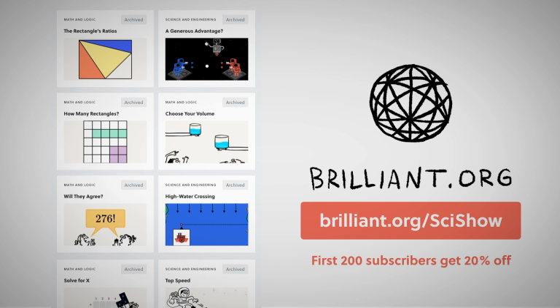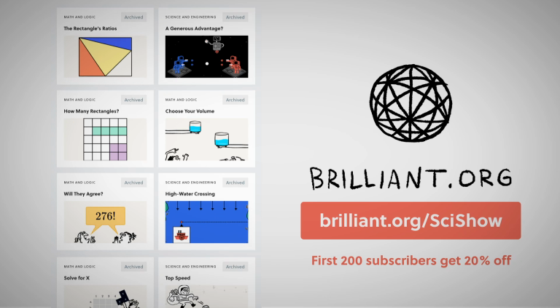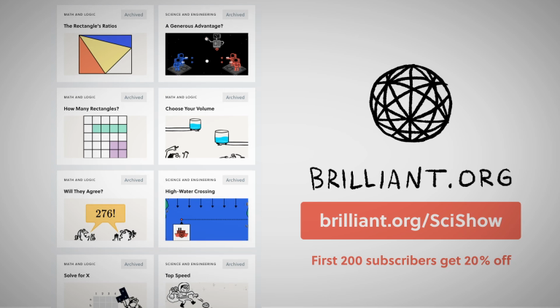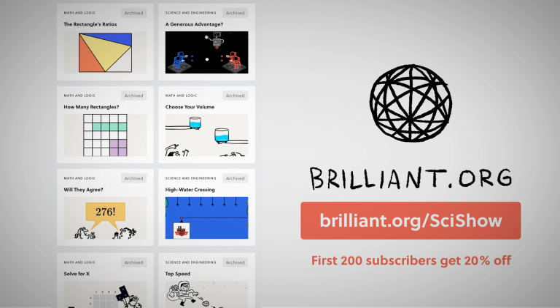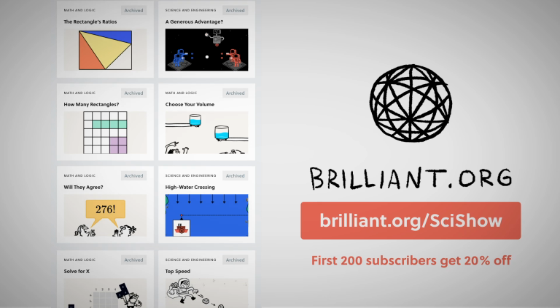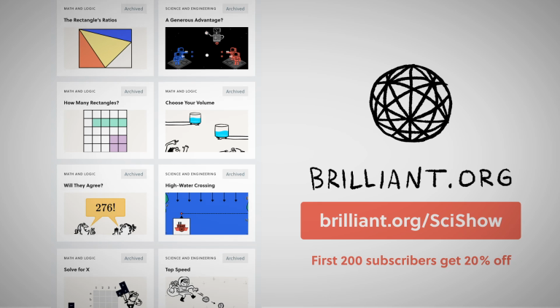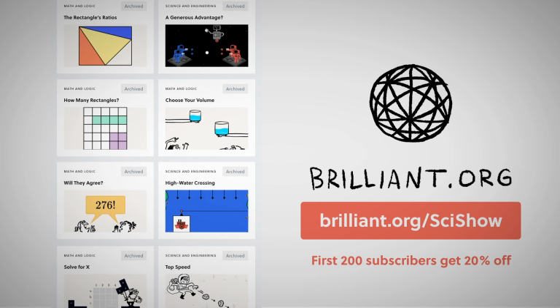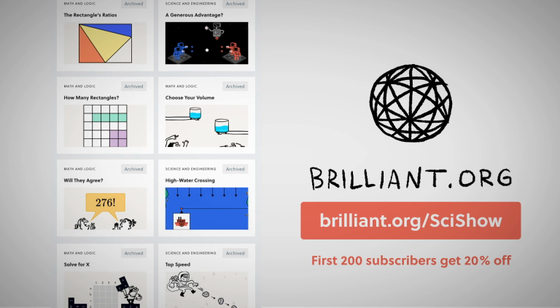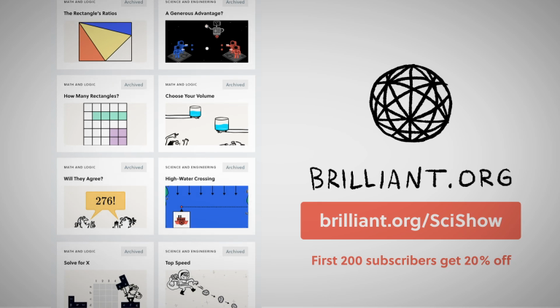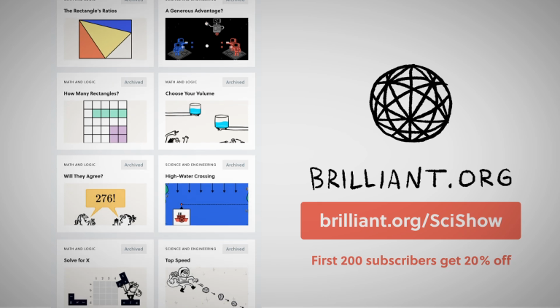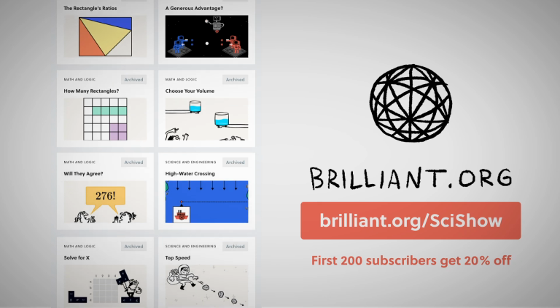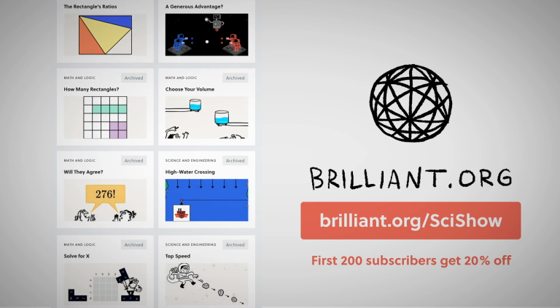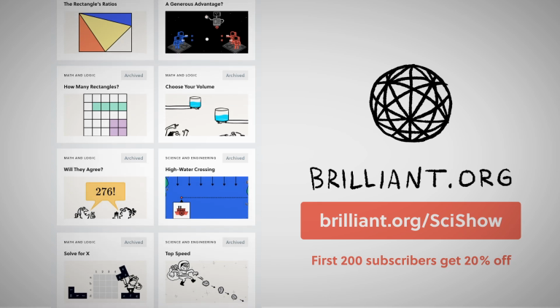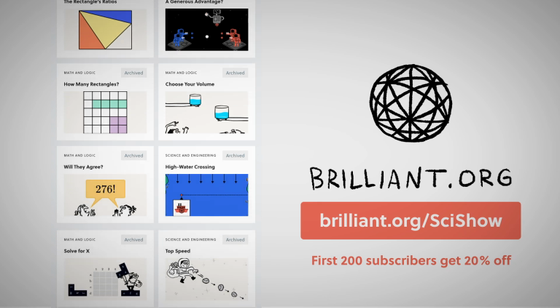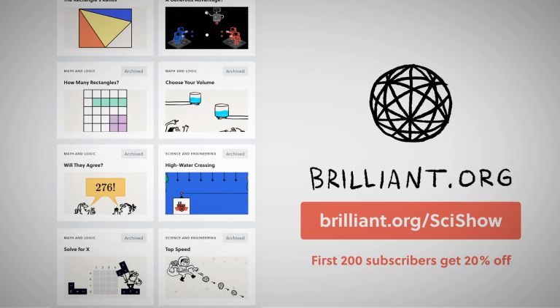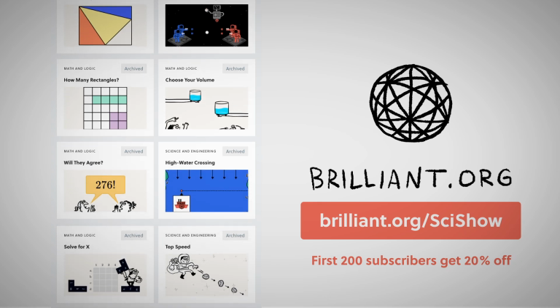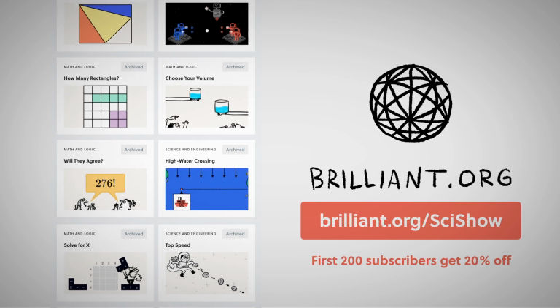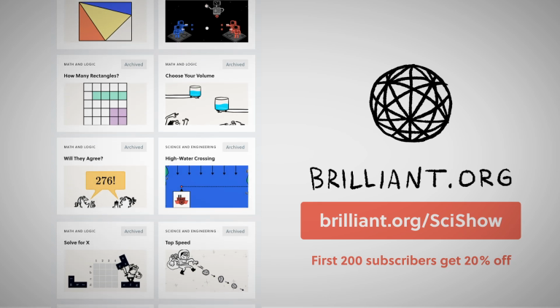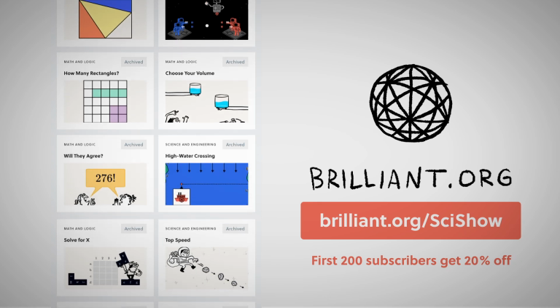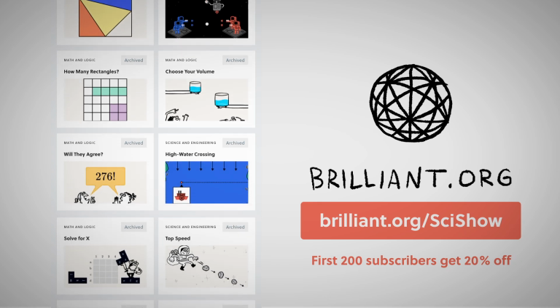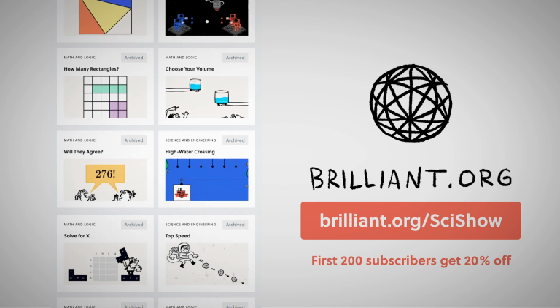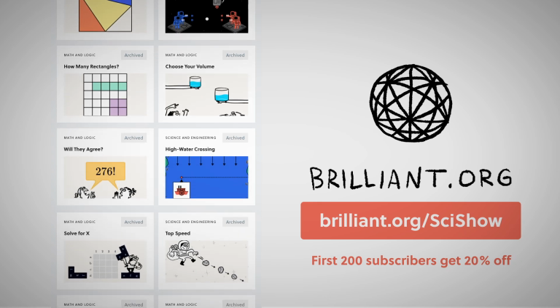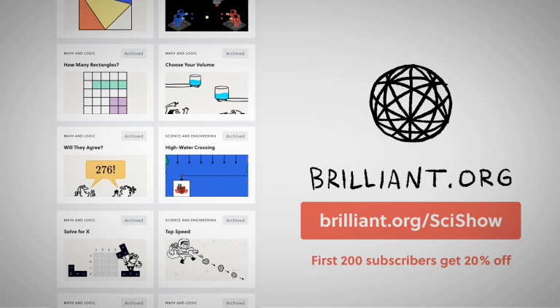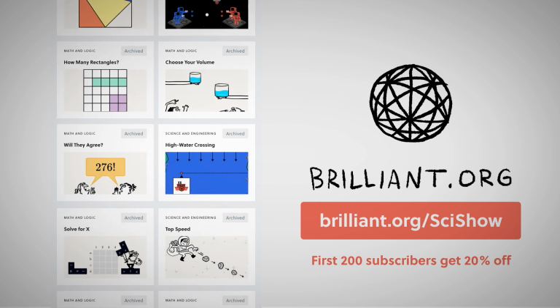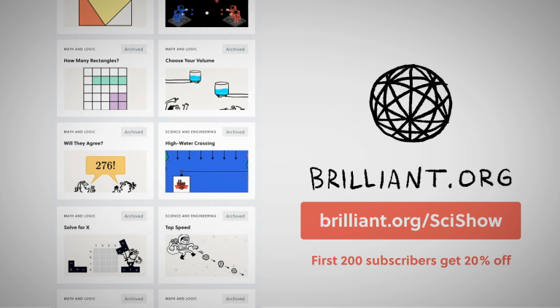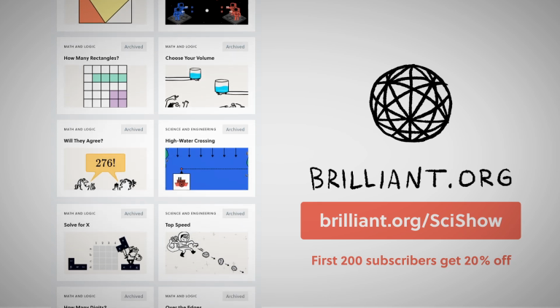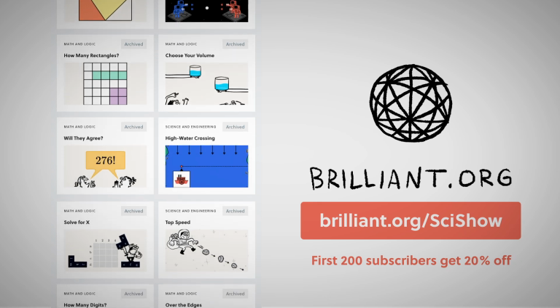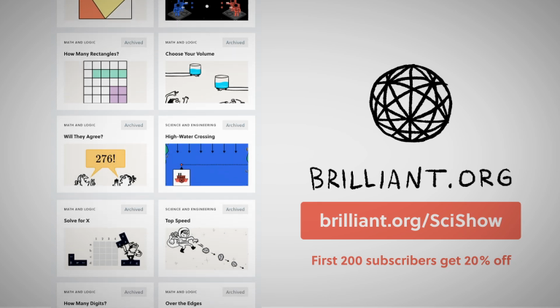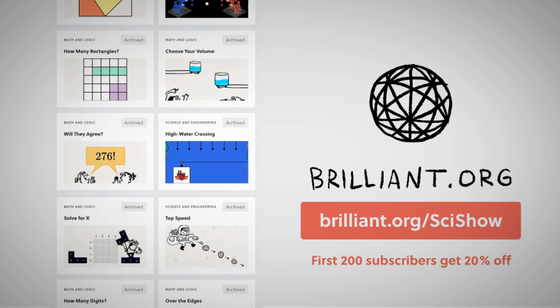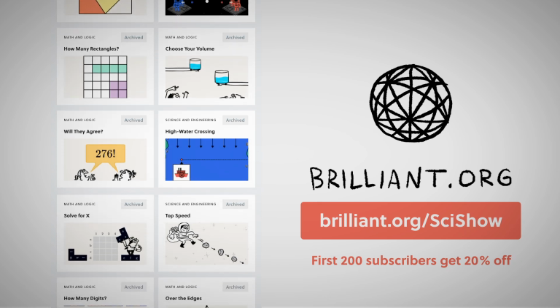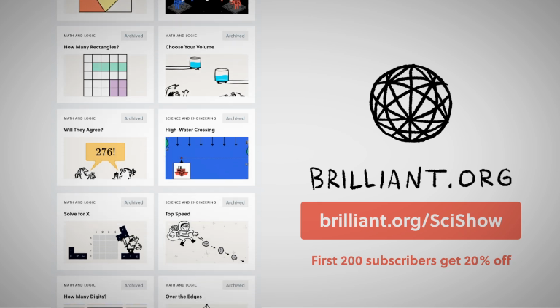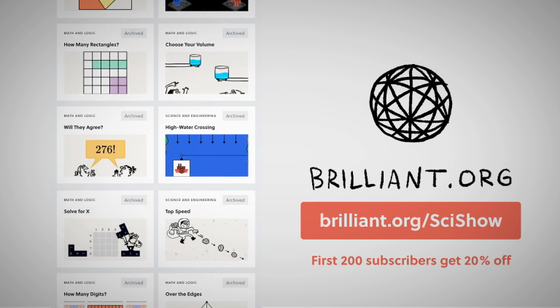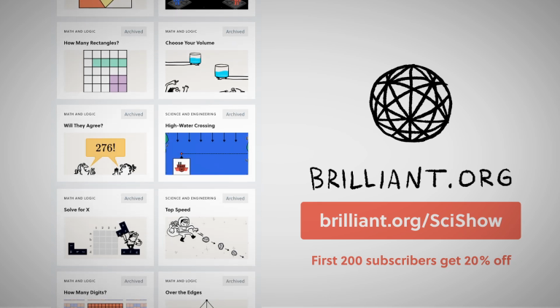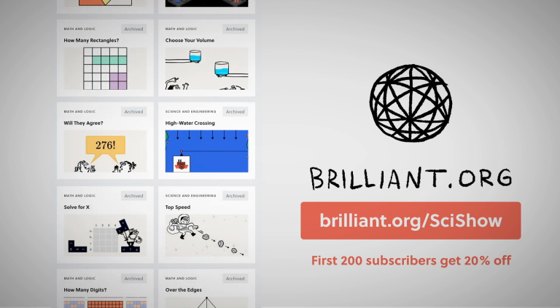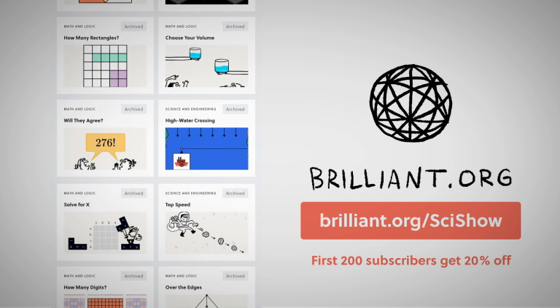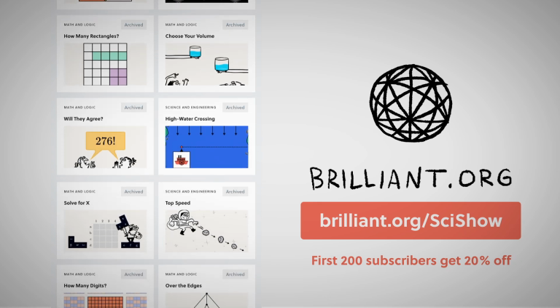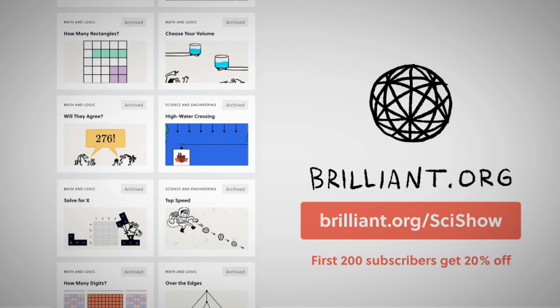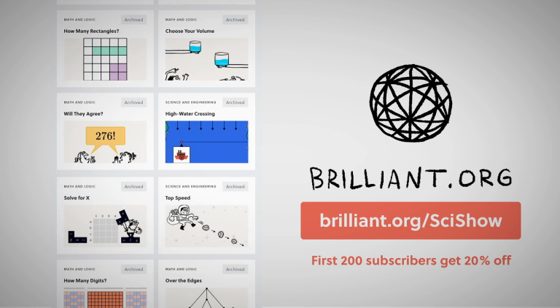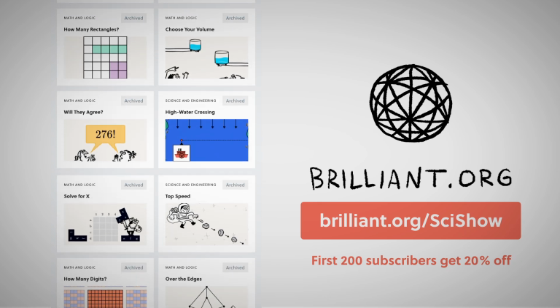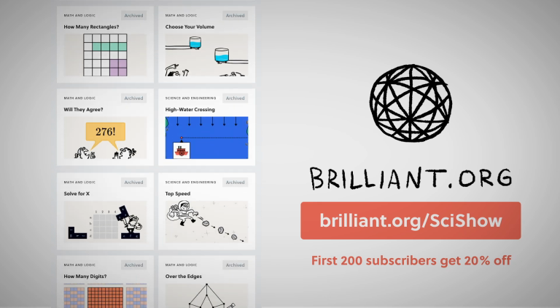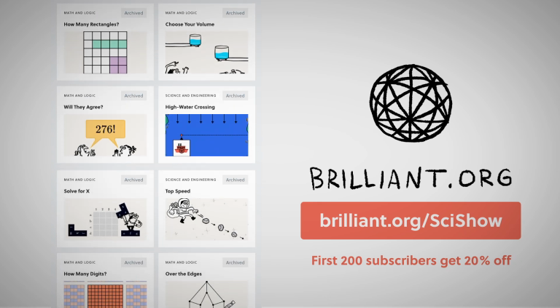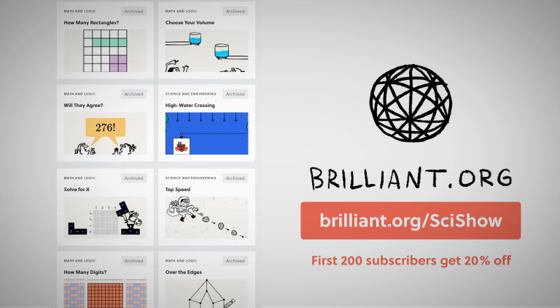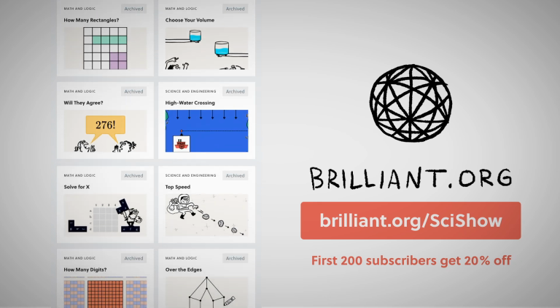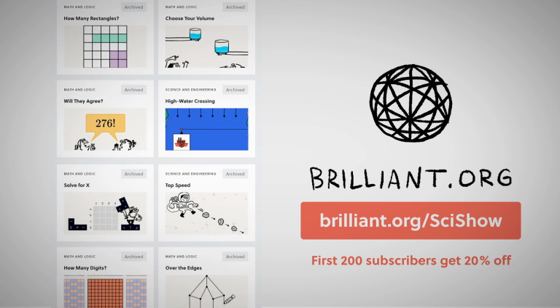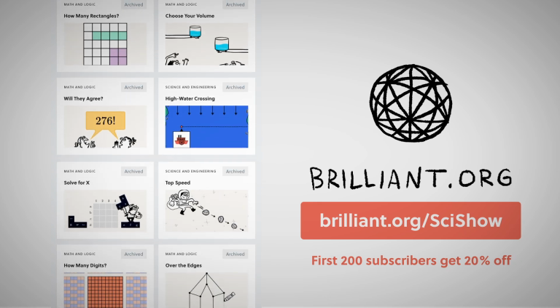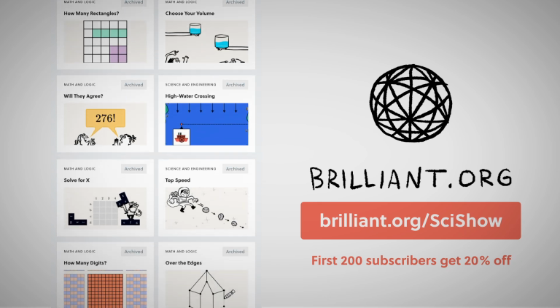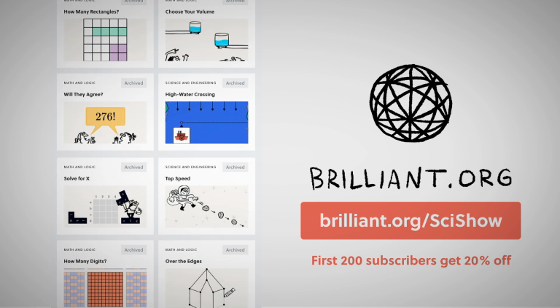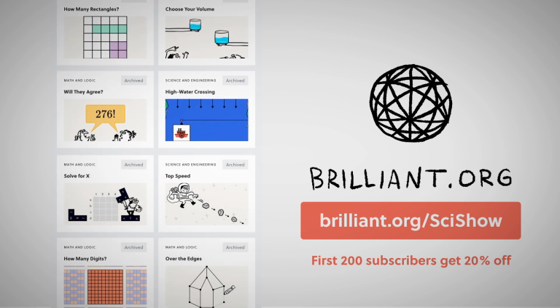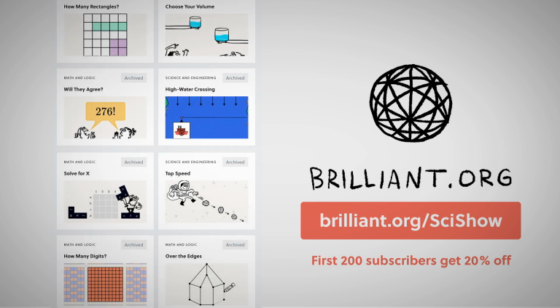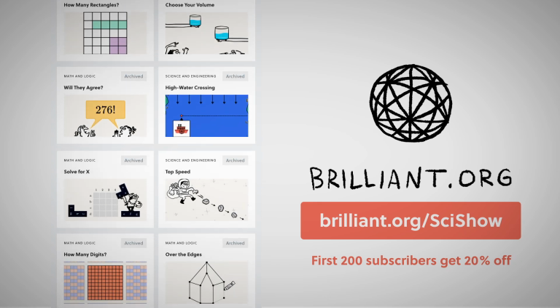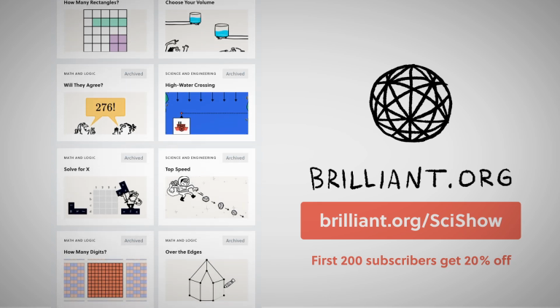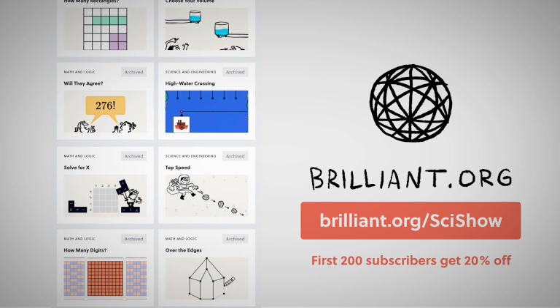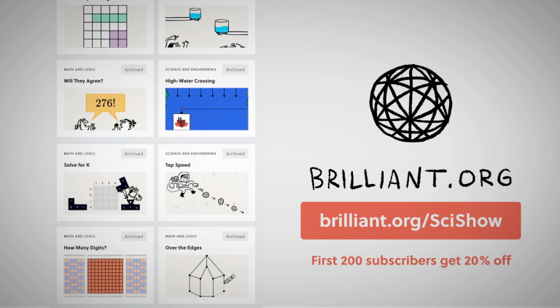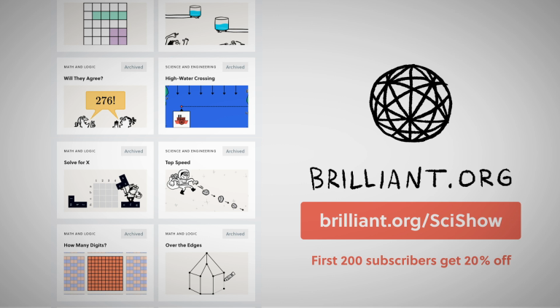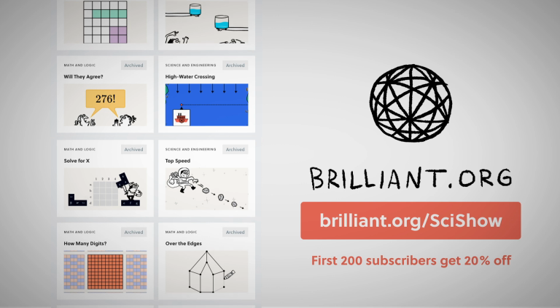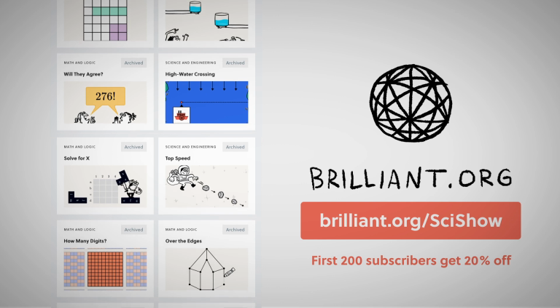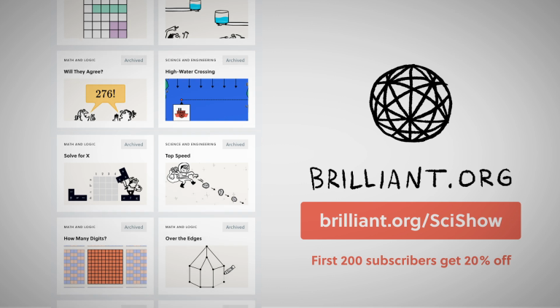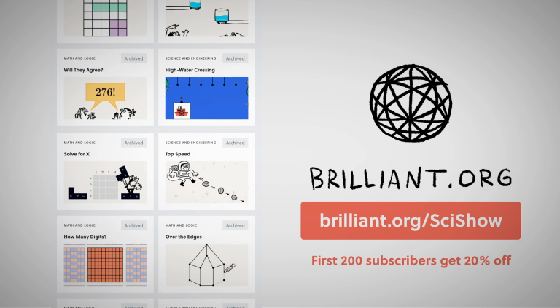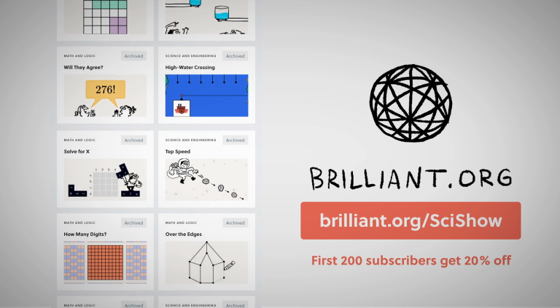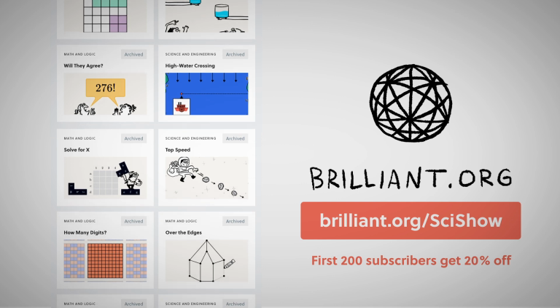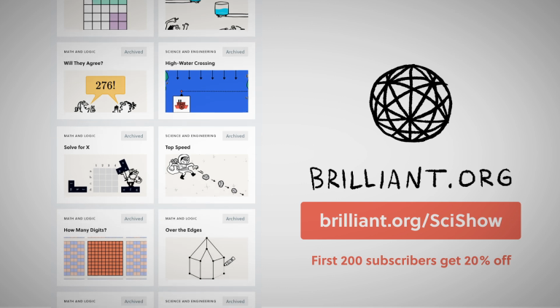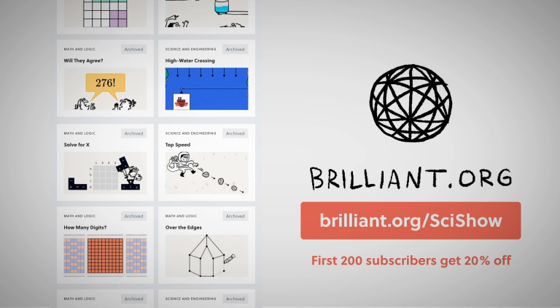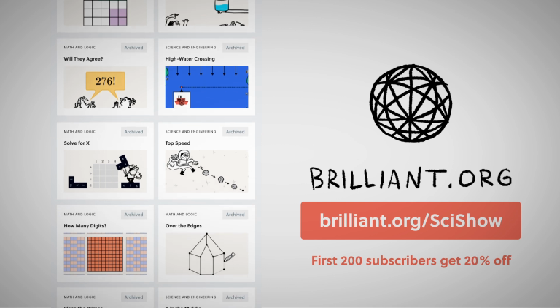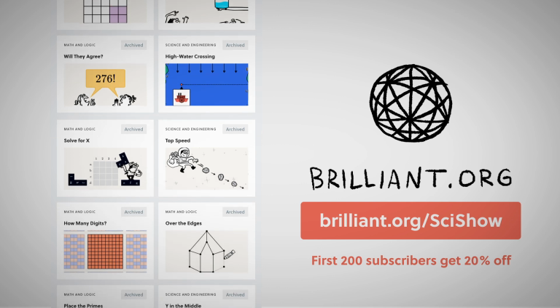This episode of SciShow is supported by Brilliant. To see if you can finish today's daily challenge, go to Brilliant.org/SciShow.